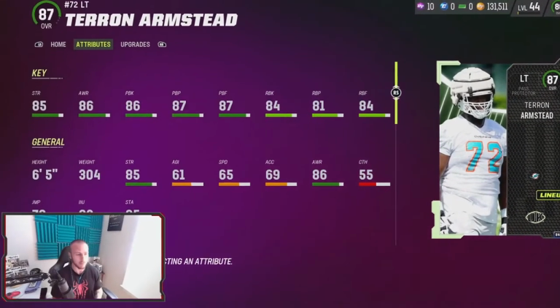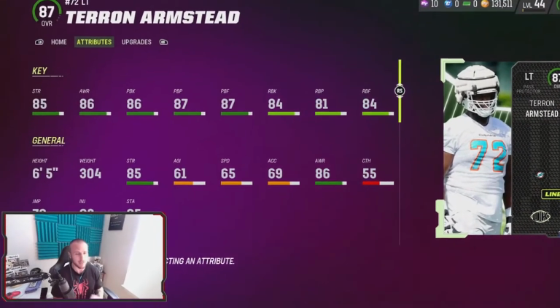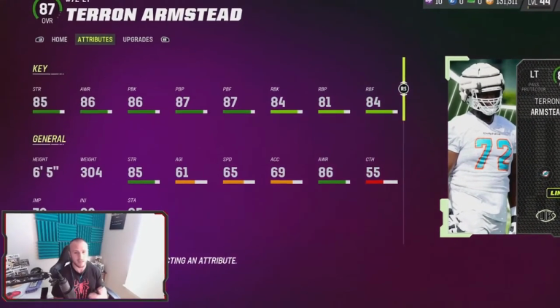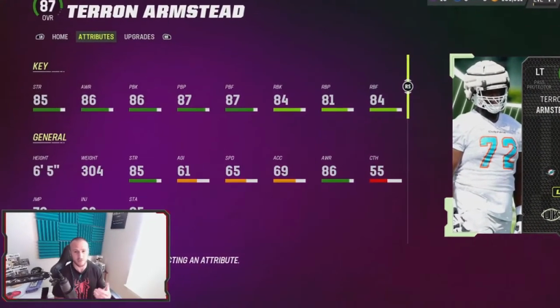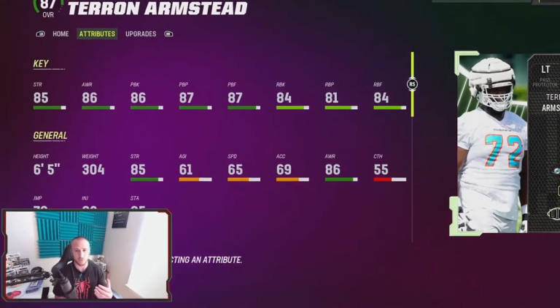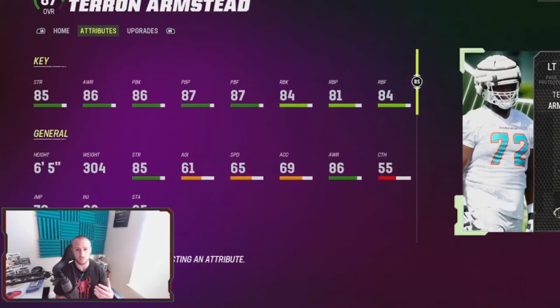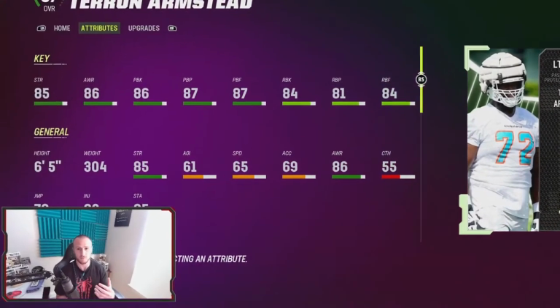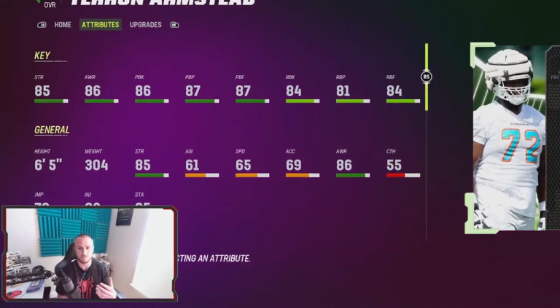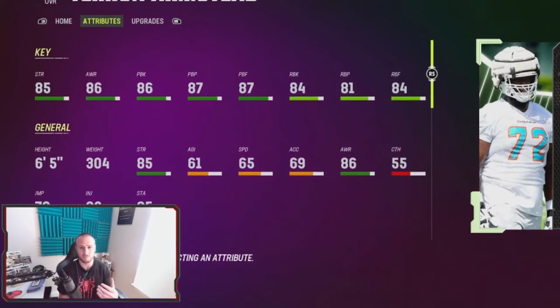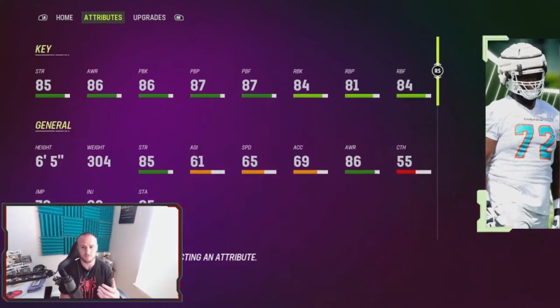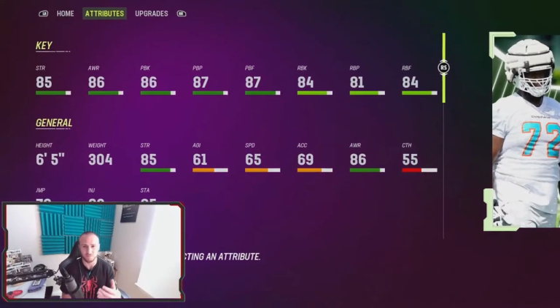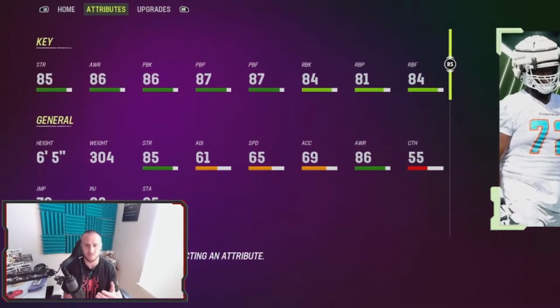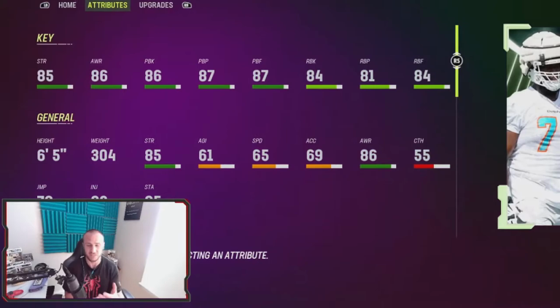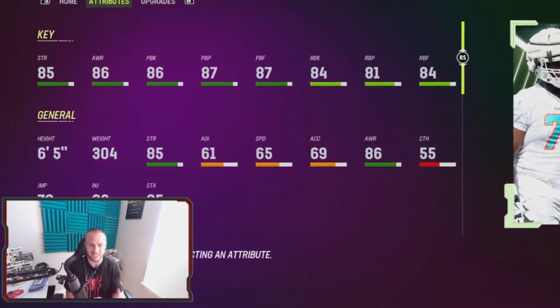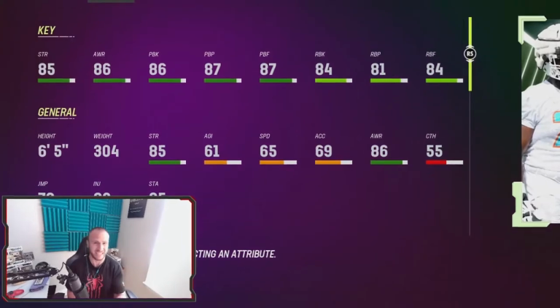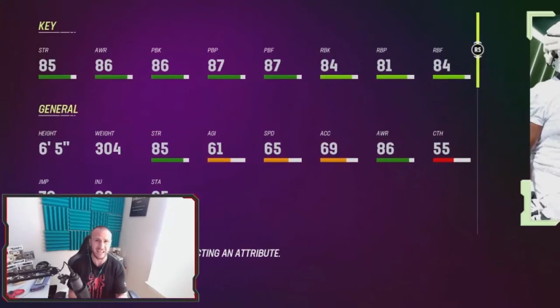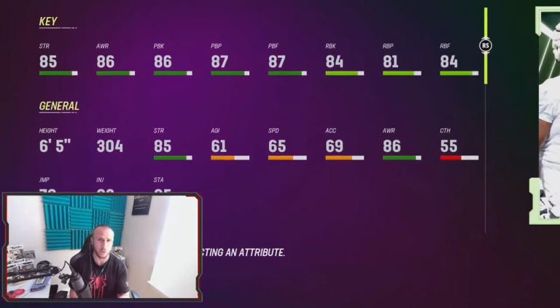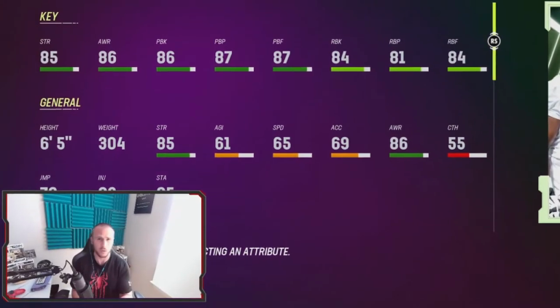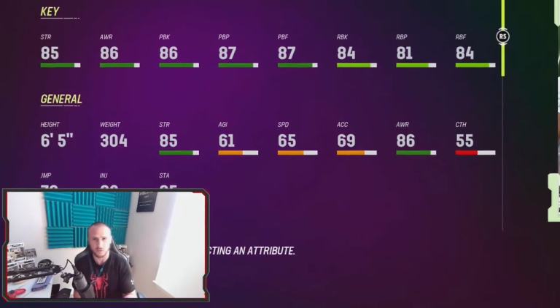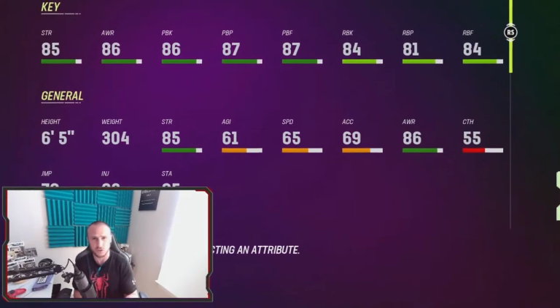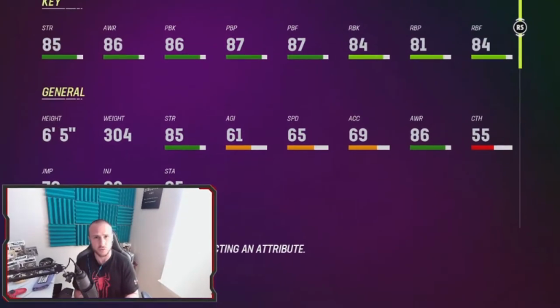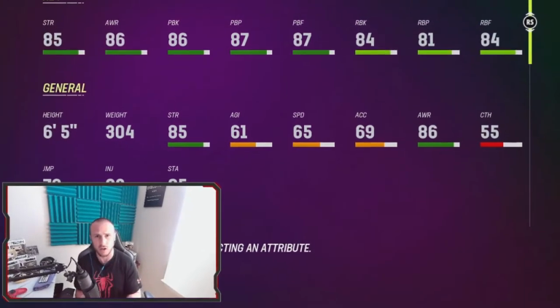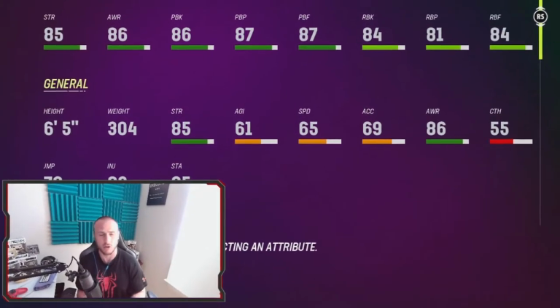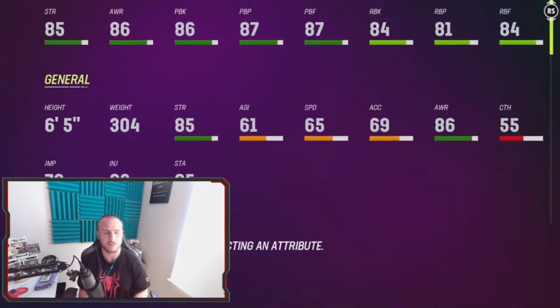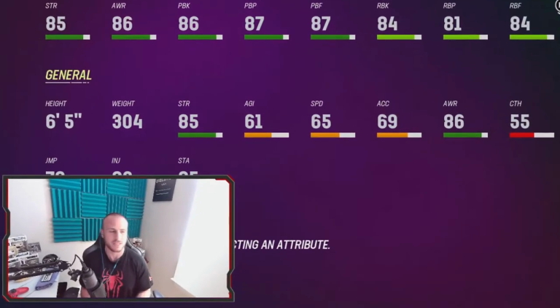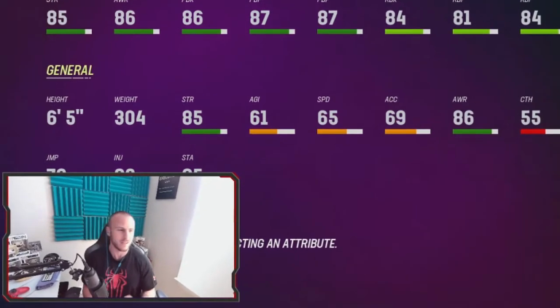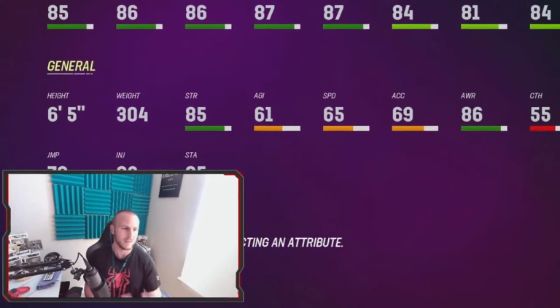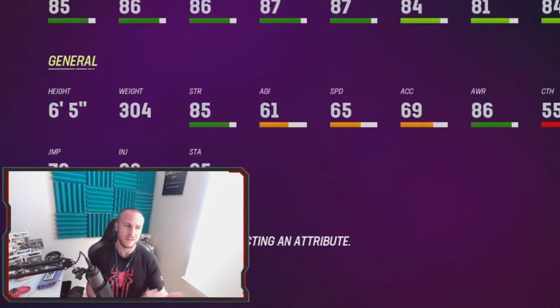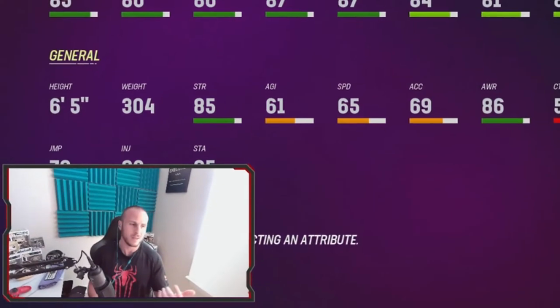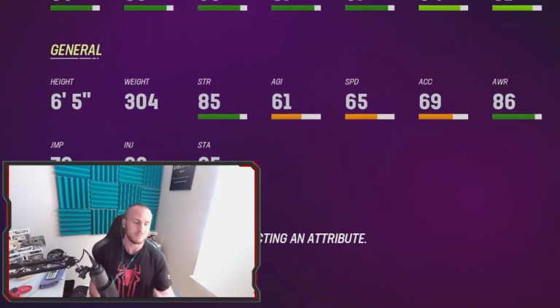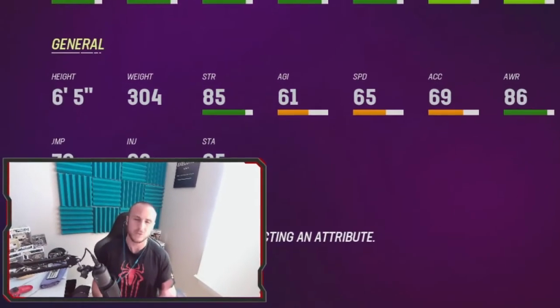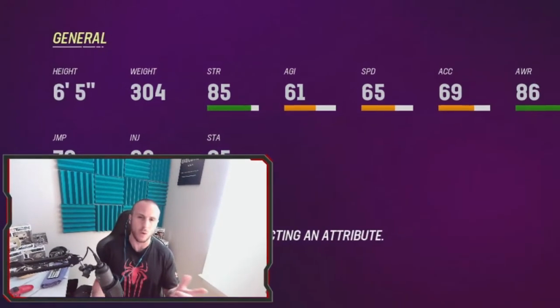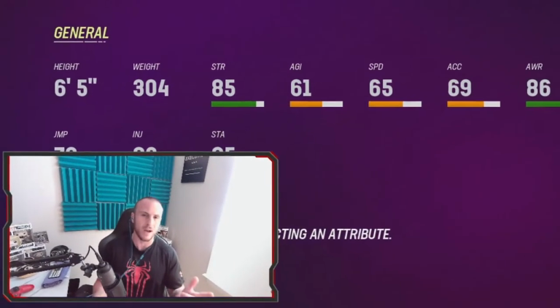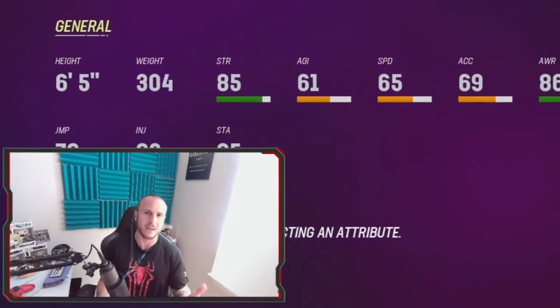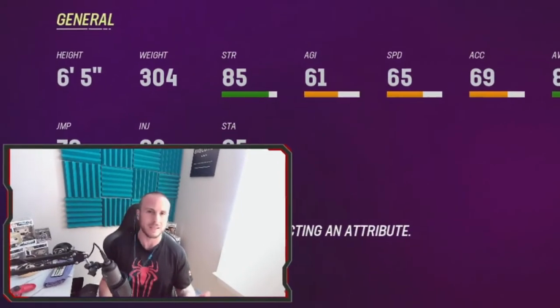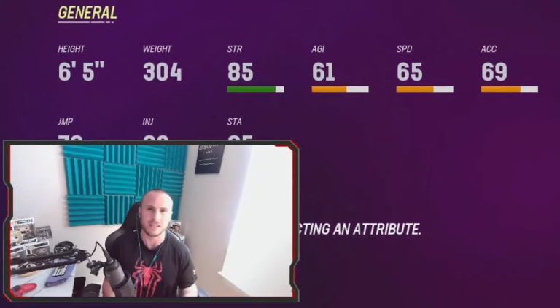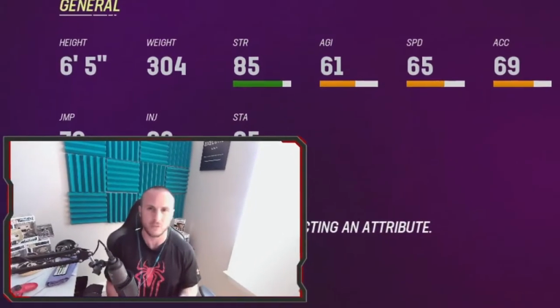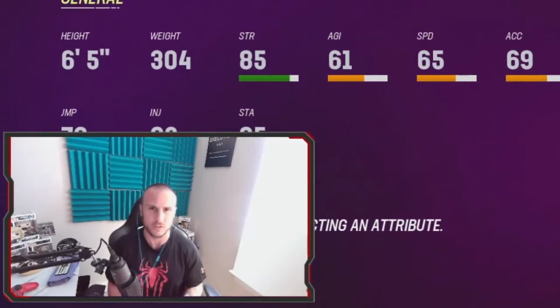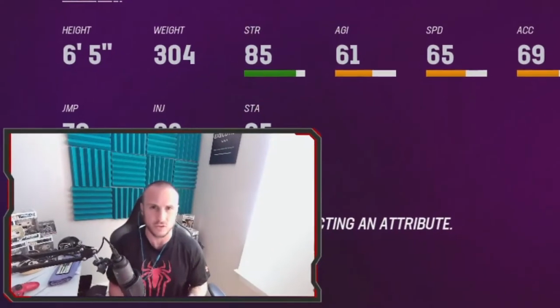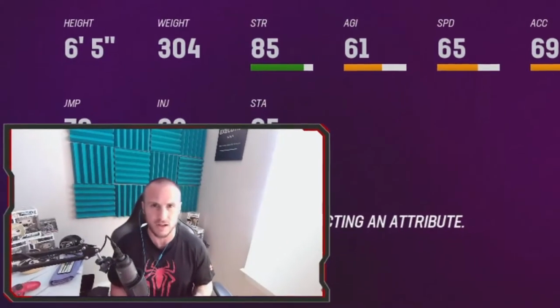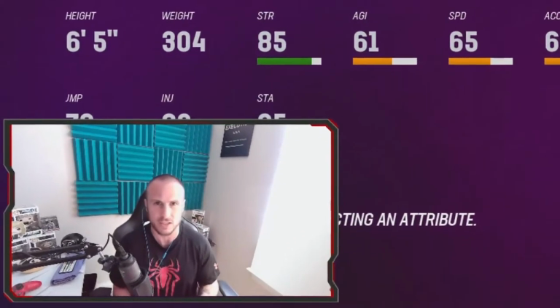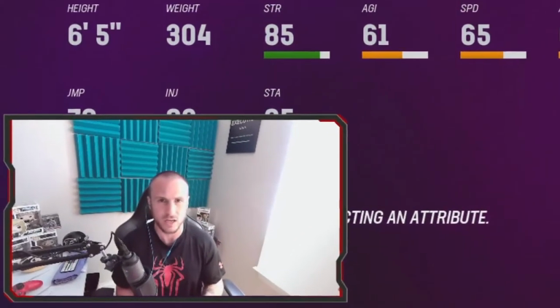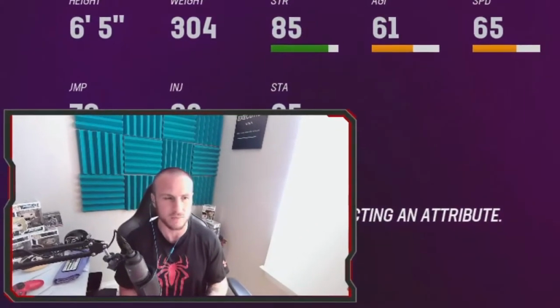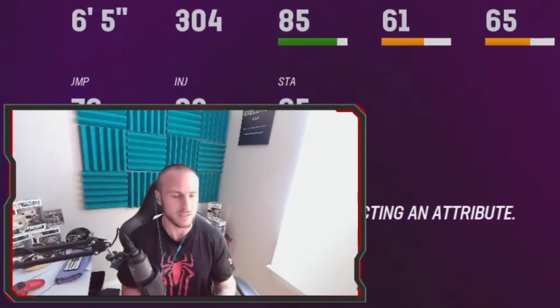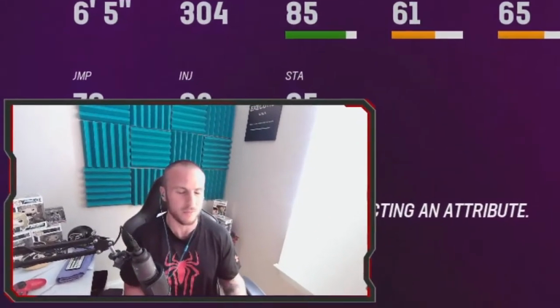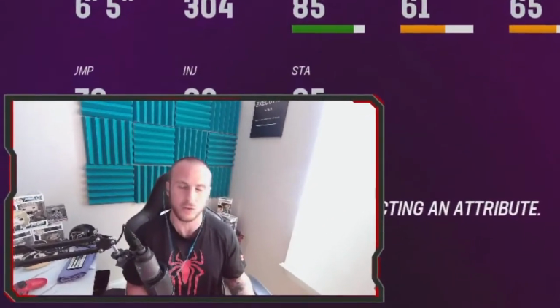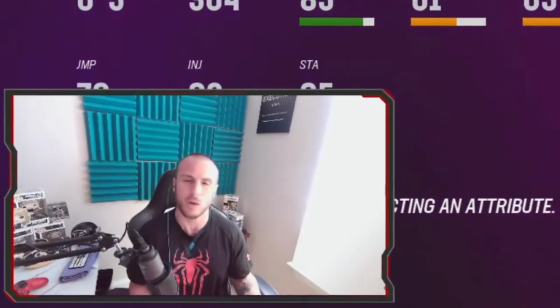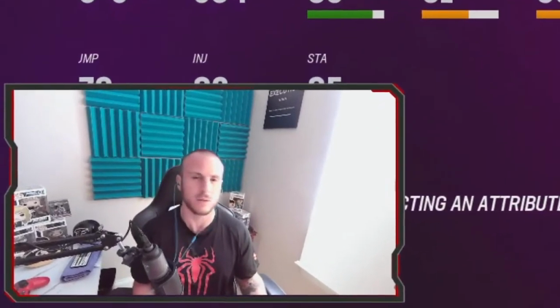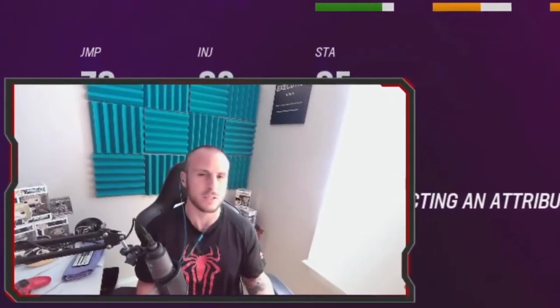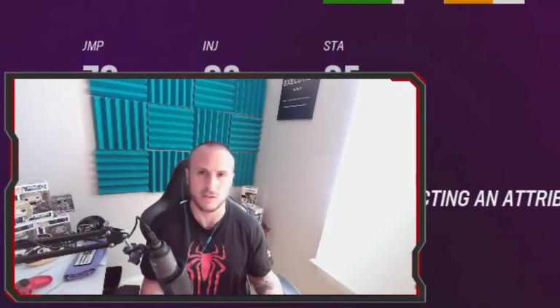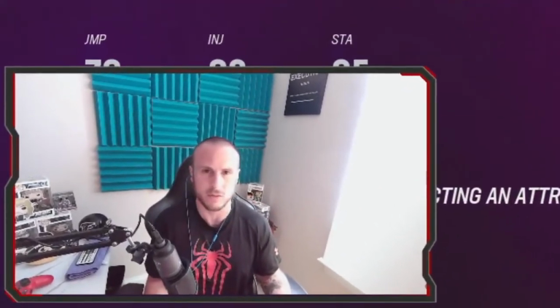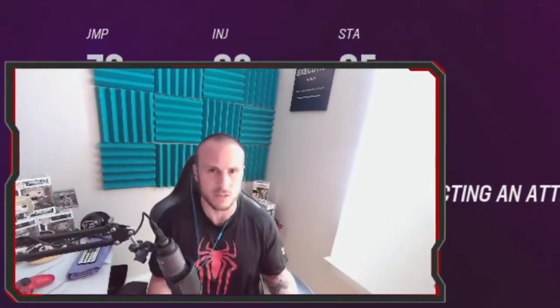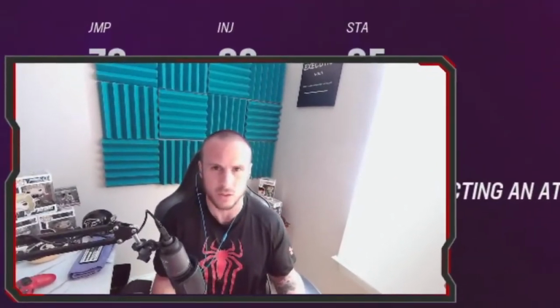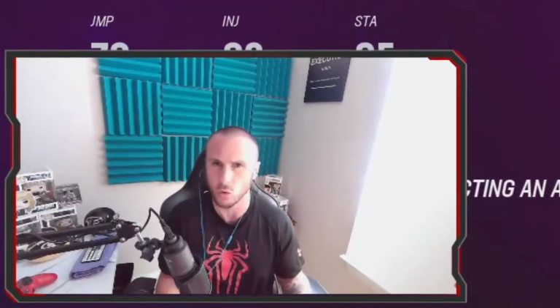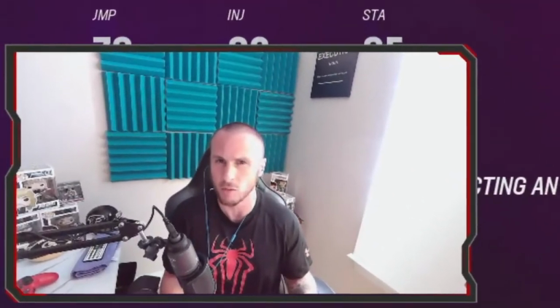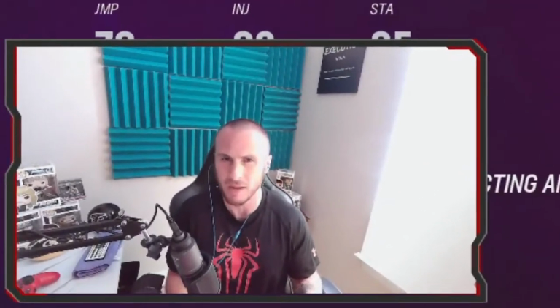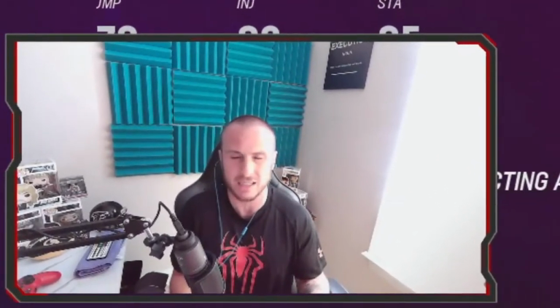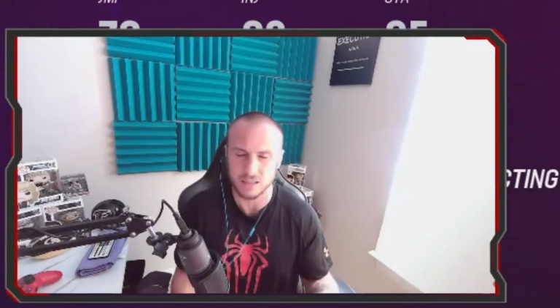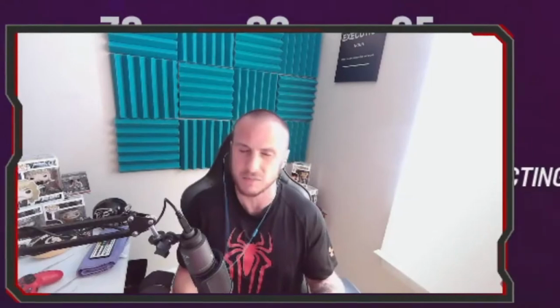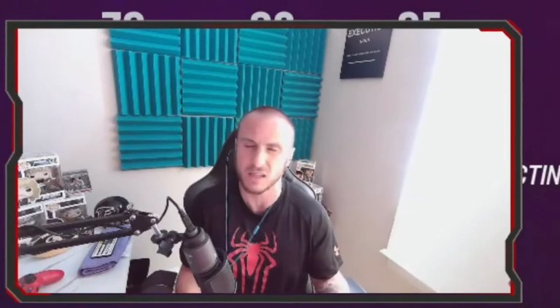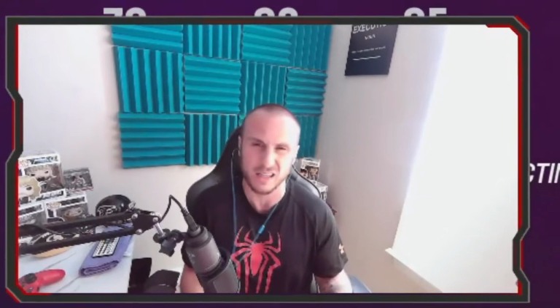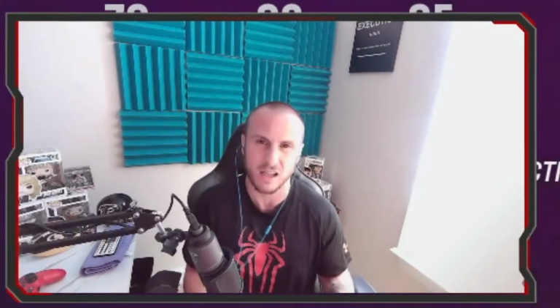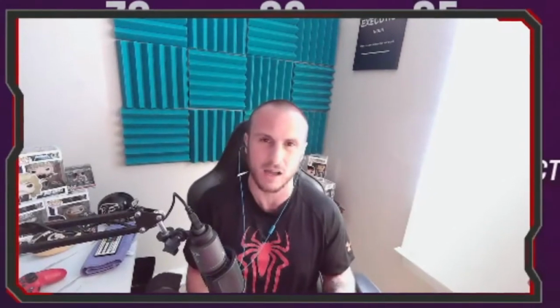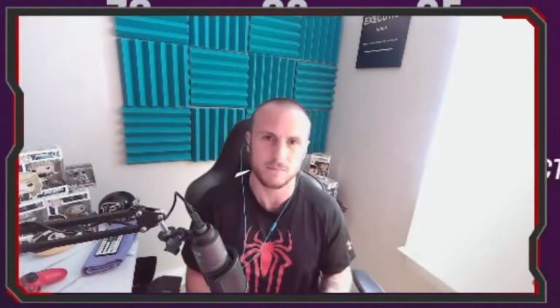Maybe if you're getting Iron Wall only for Teron Armstead, go ahead and get a different strategy item instead - something for the wide receivers or the quarterback.